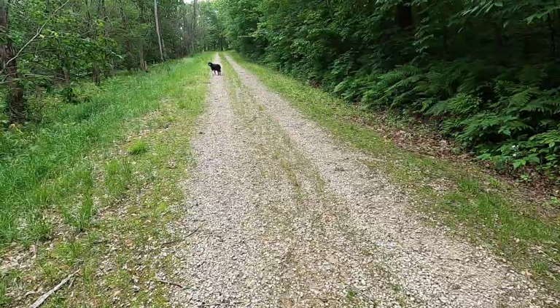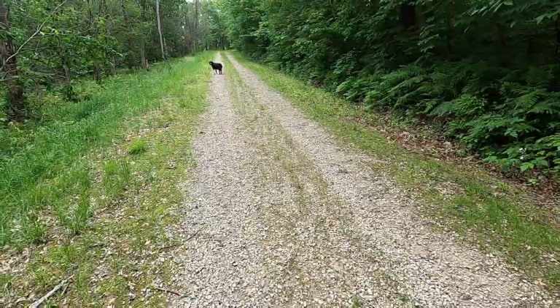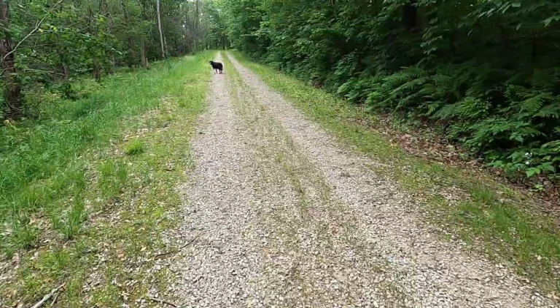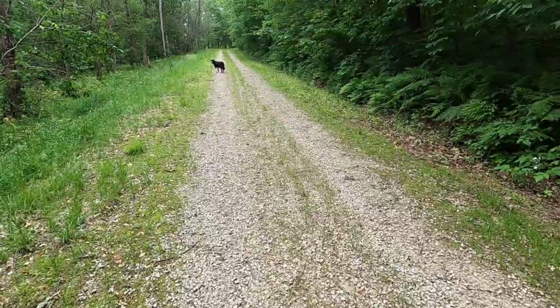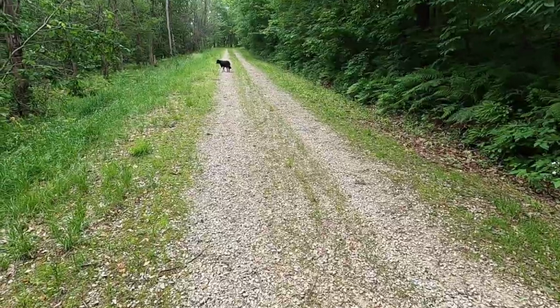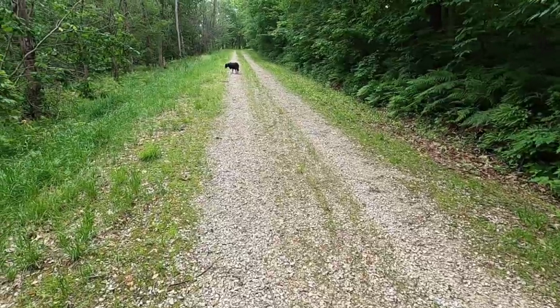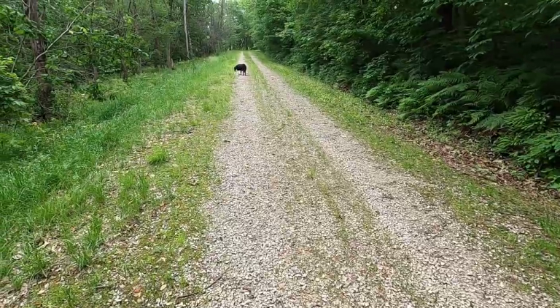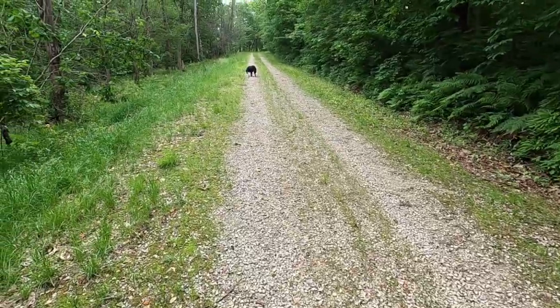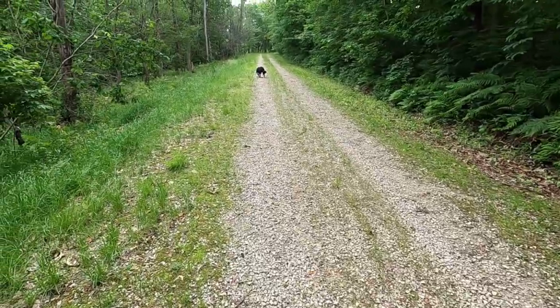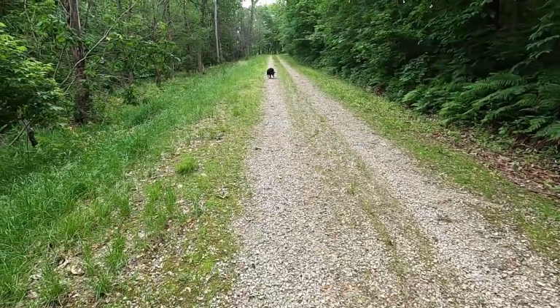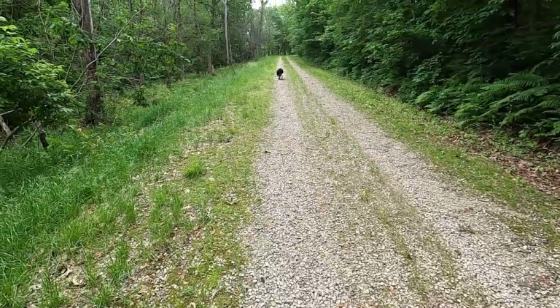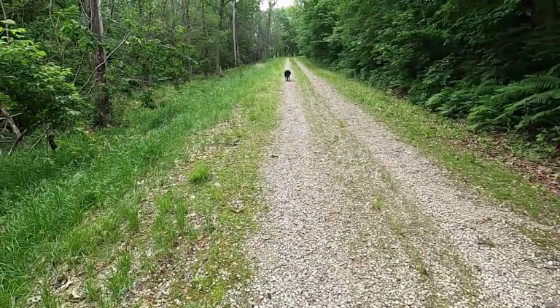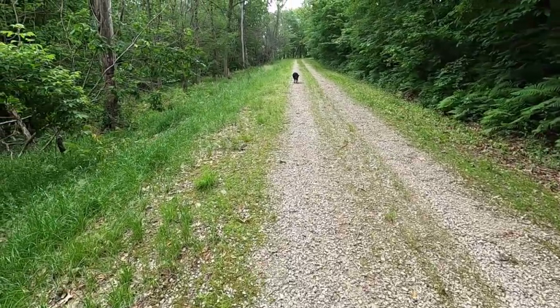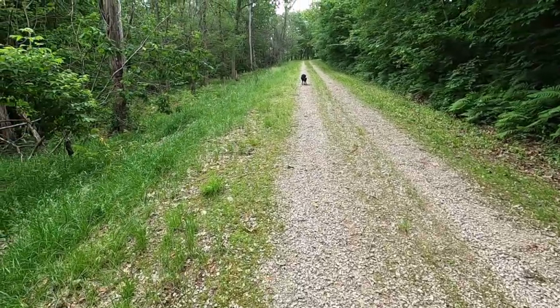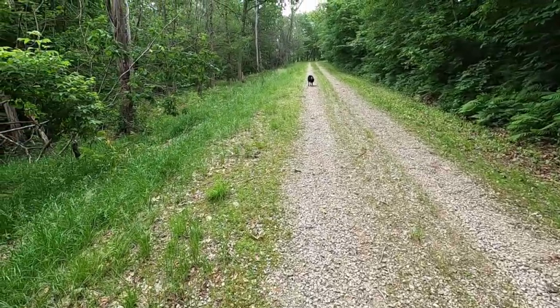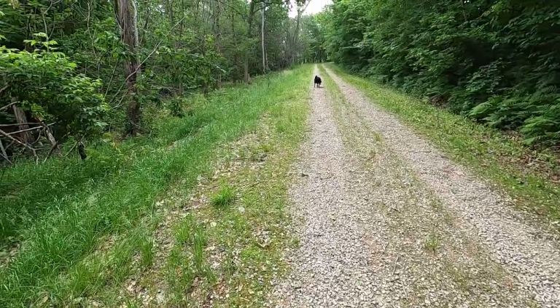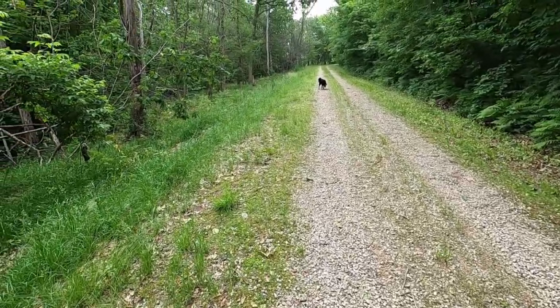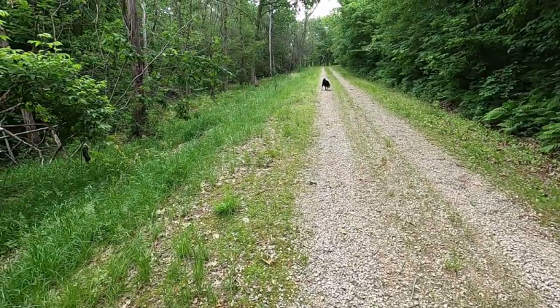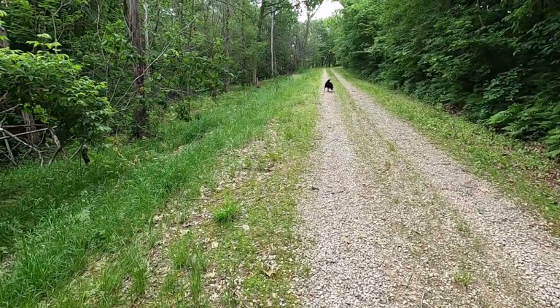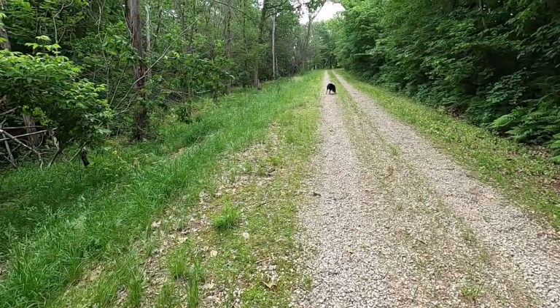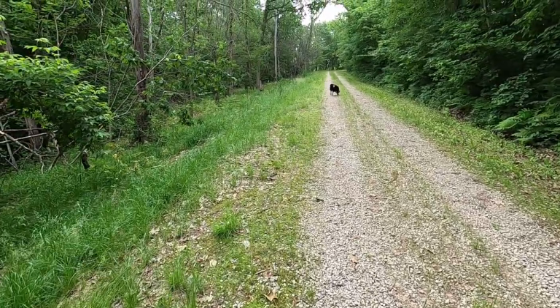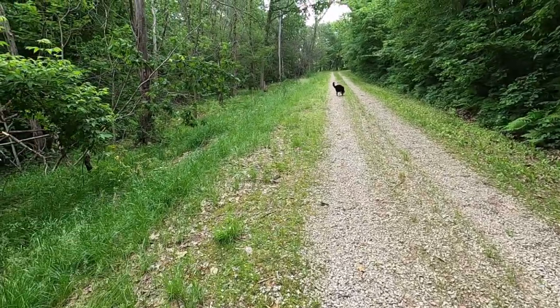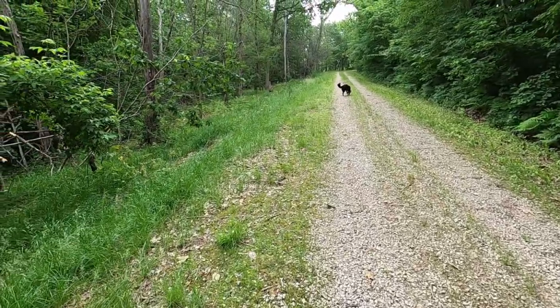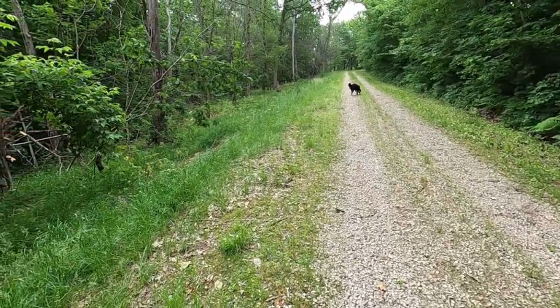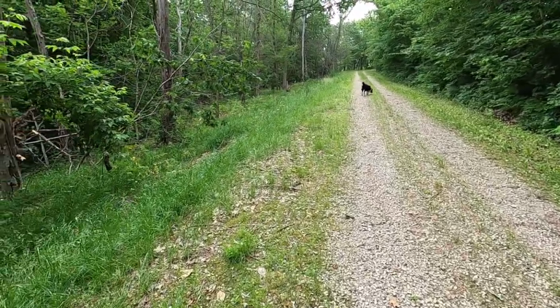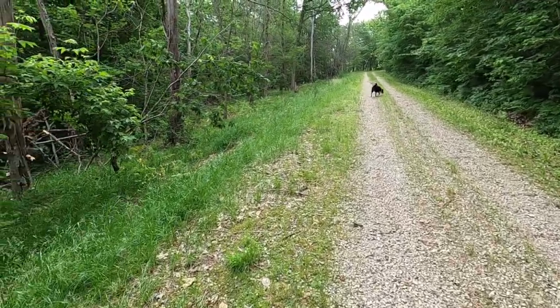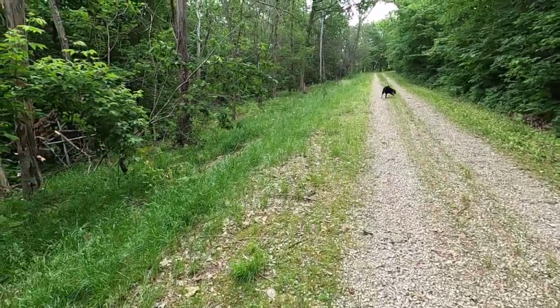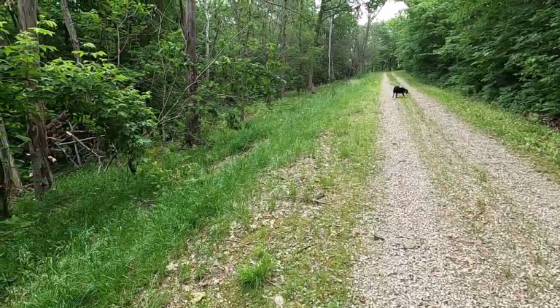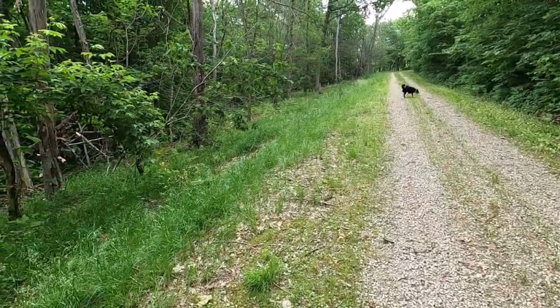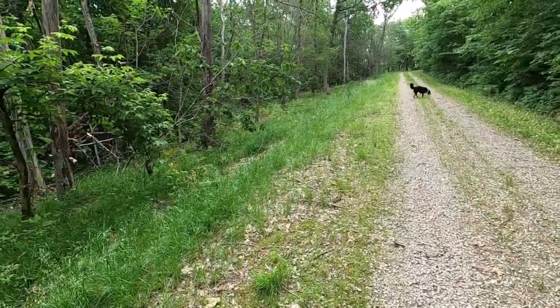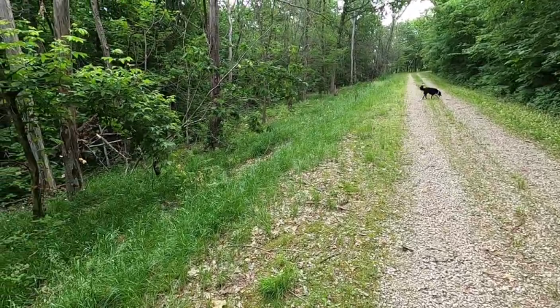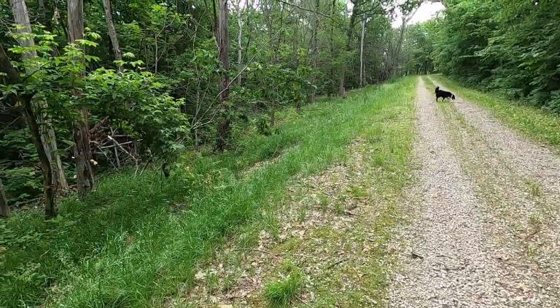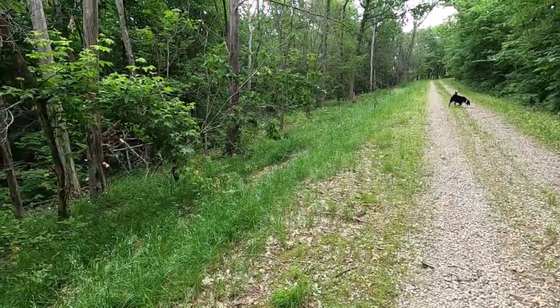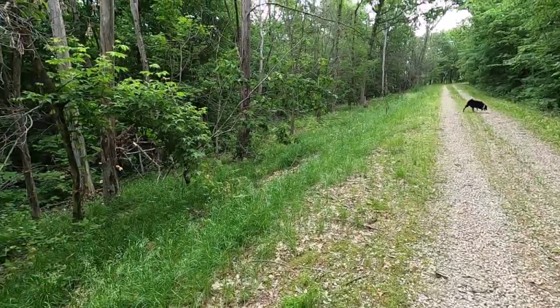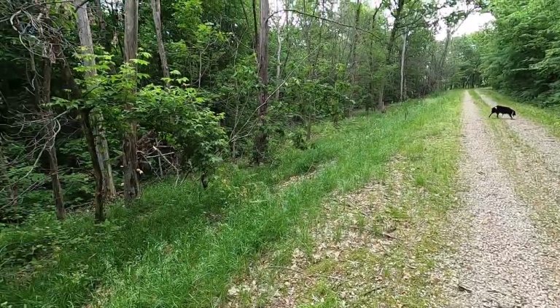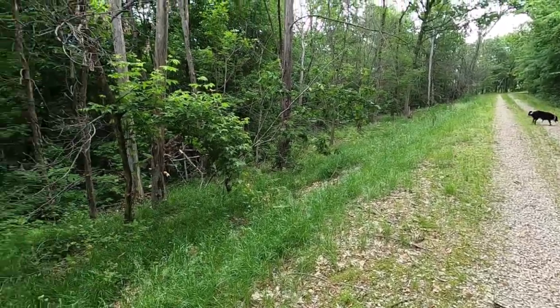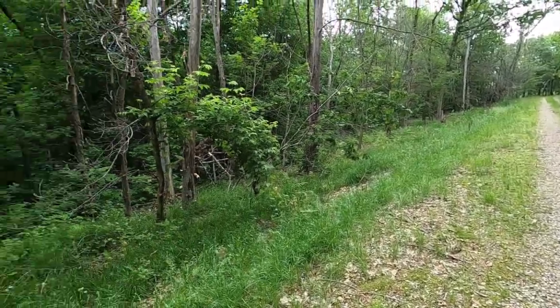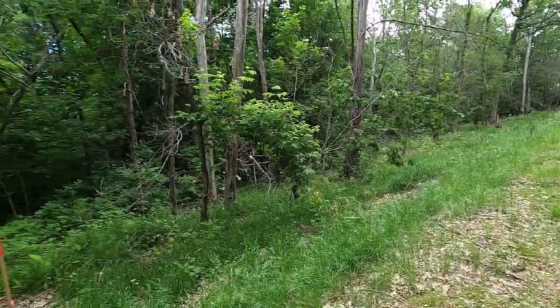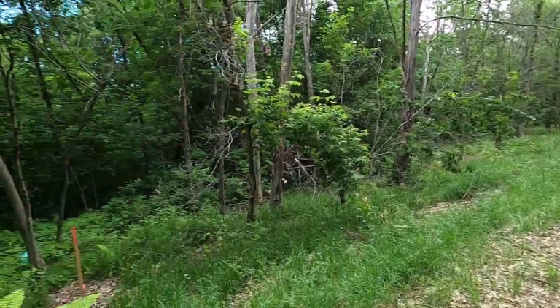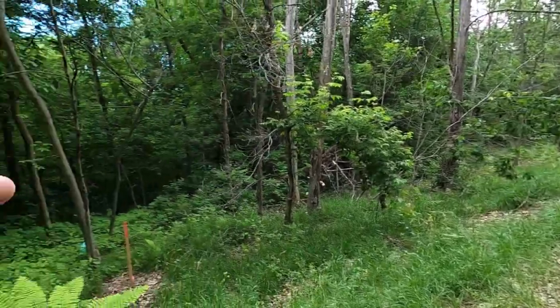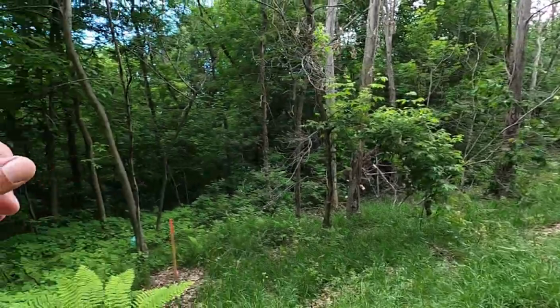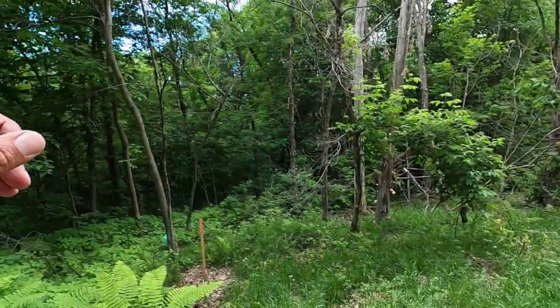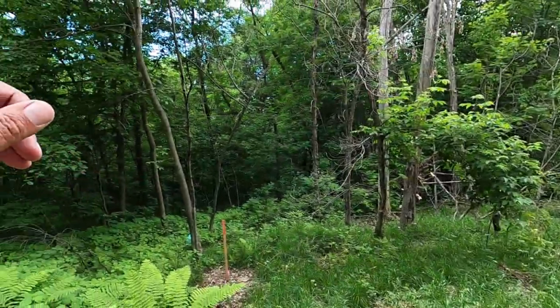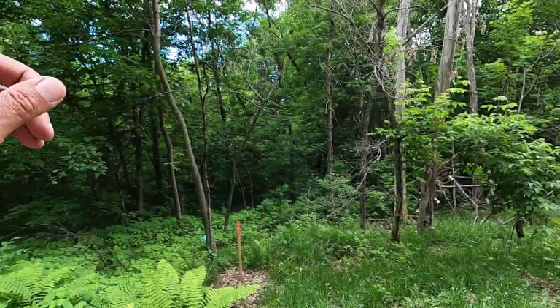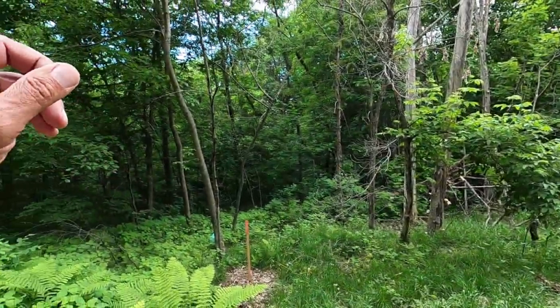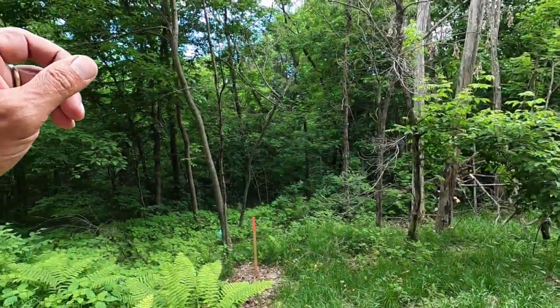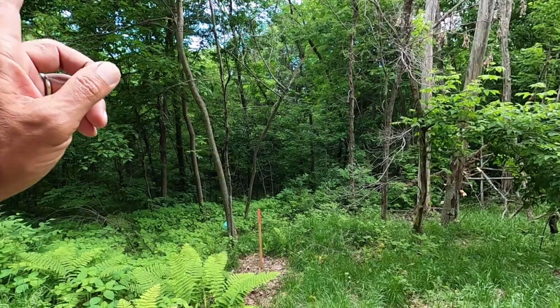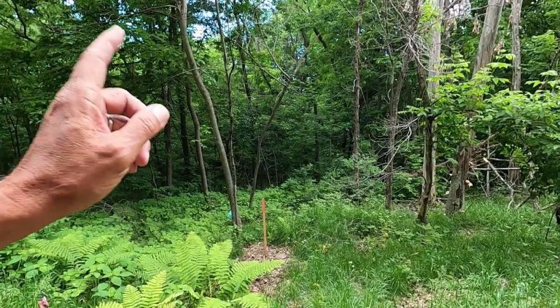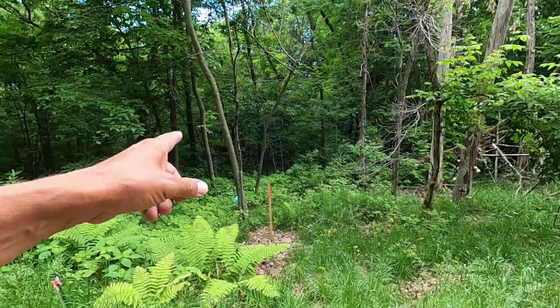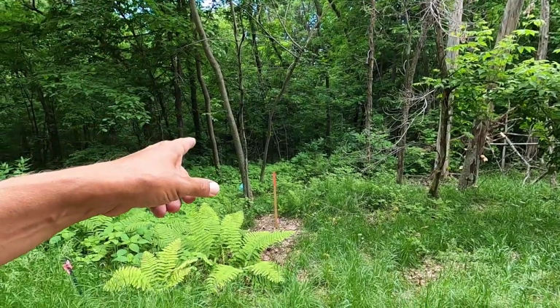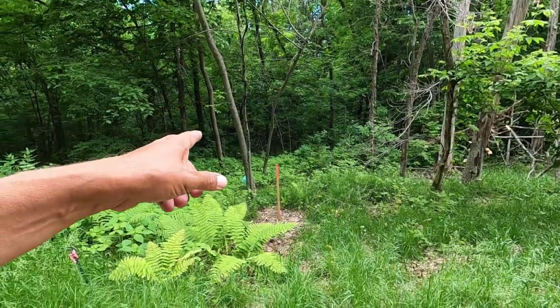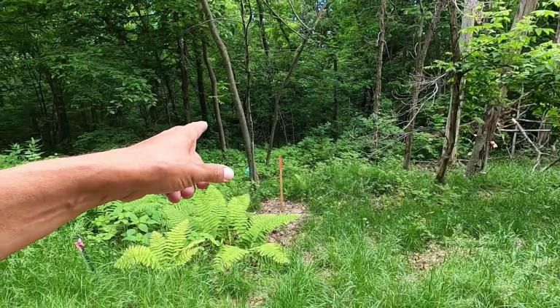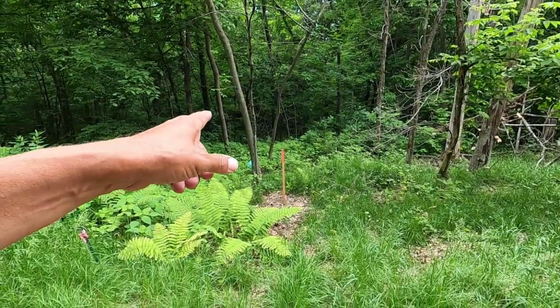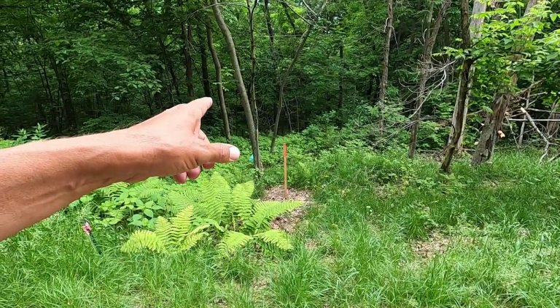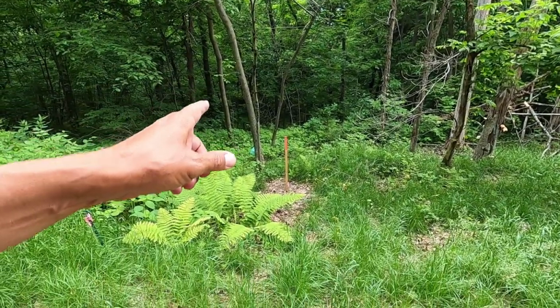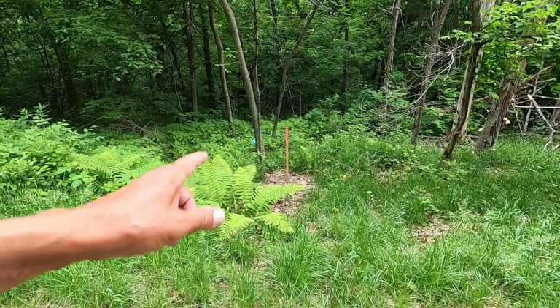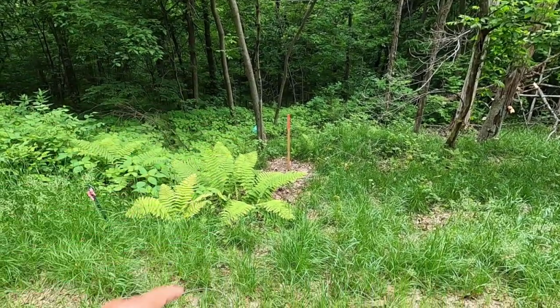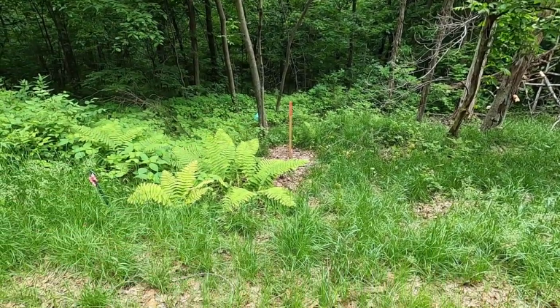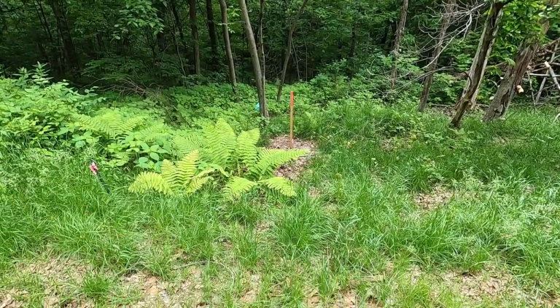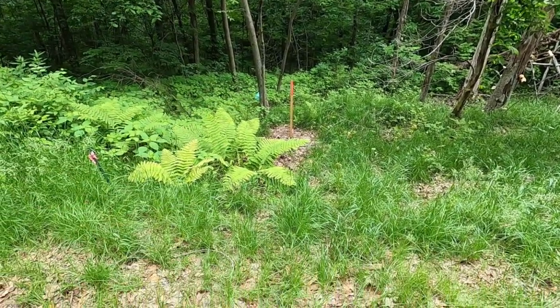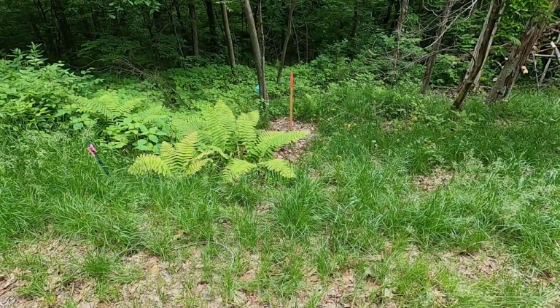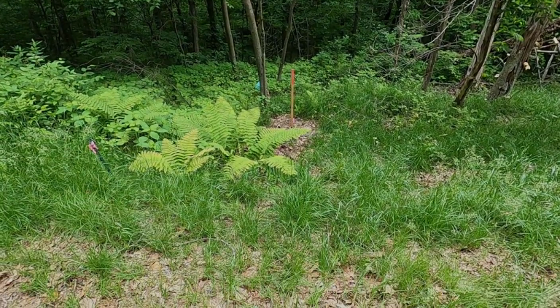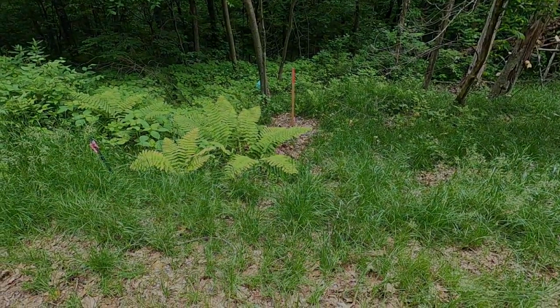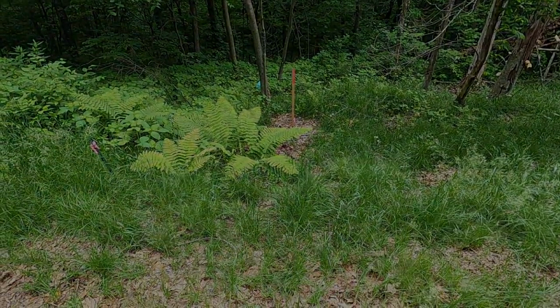Good morning. Welcome to Planet Mojo. Today I'm going to go around and check up on all of the bur oaks that I planted.